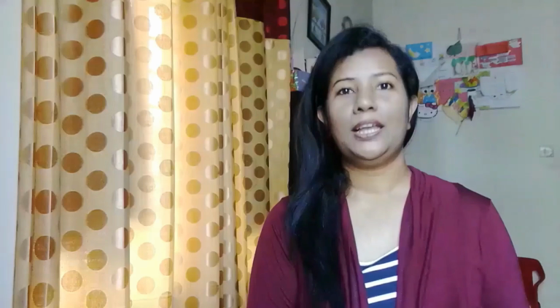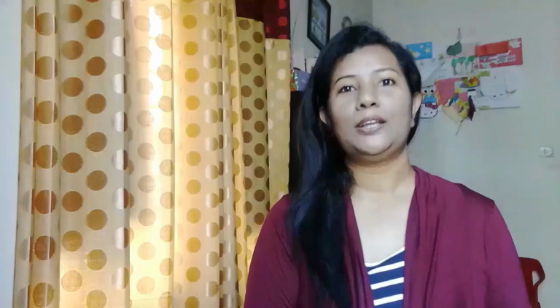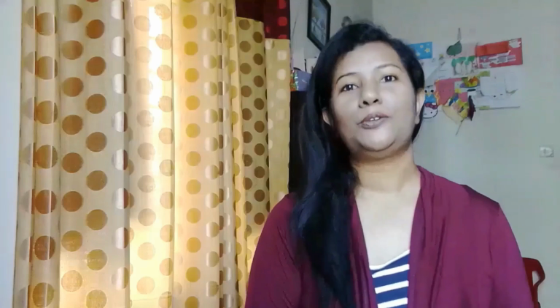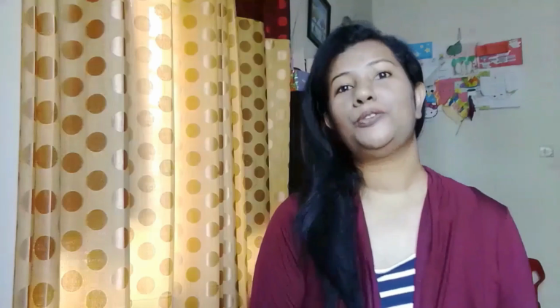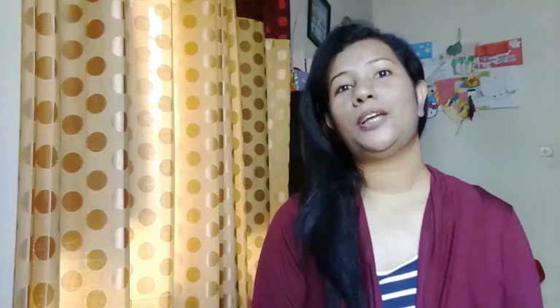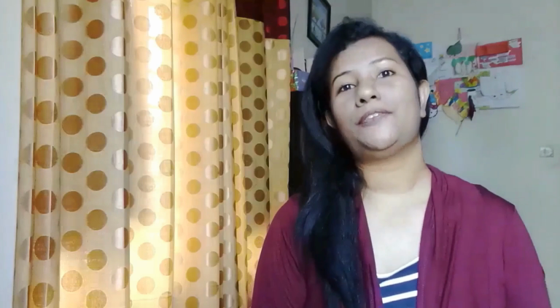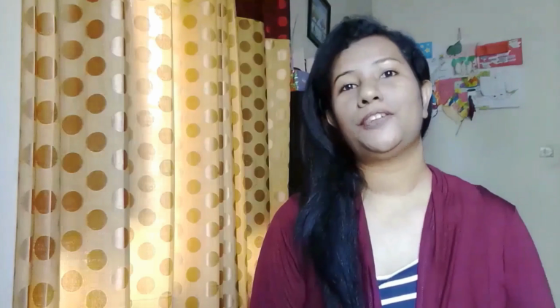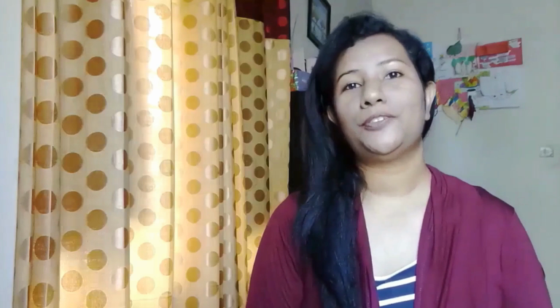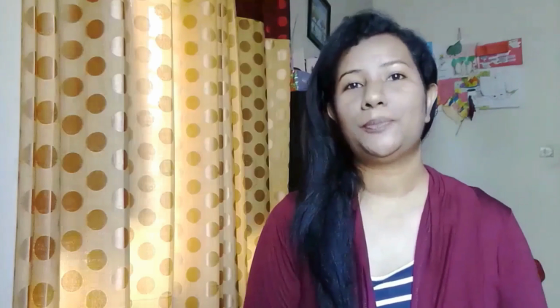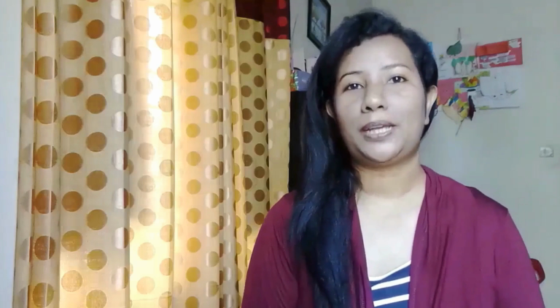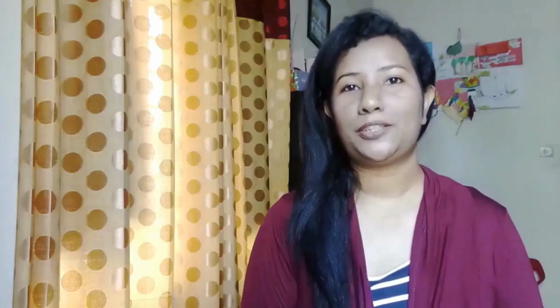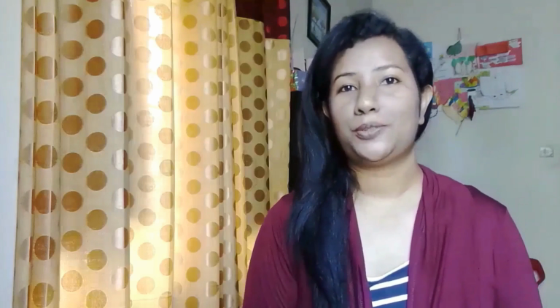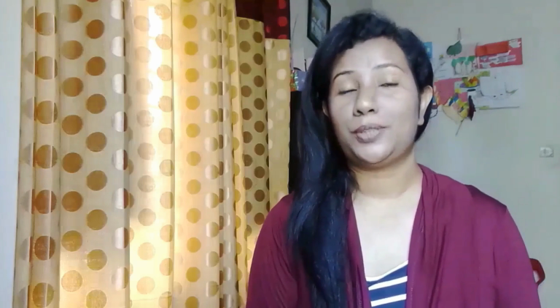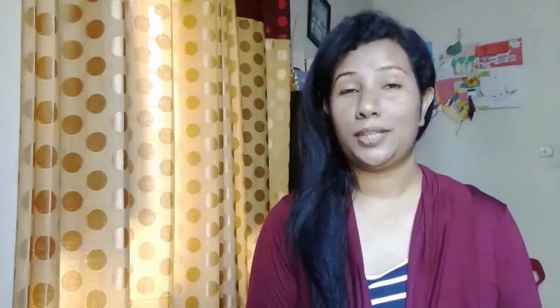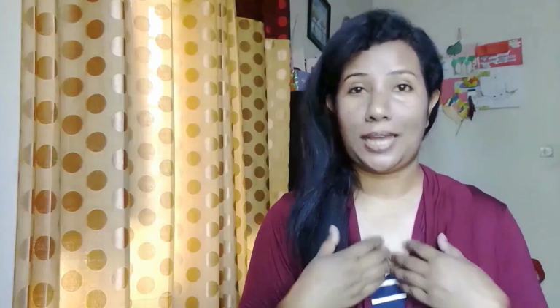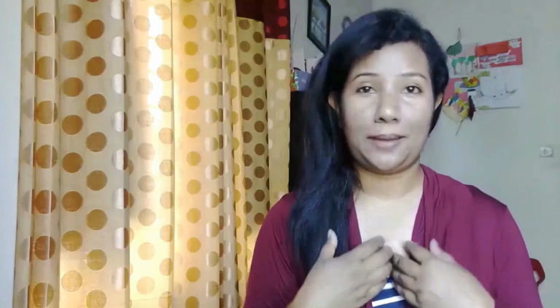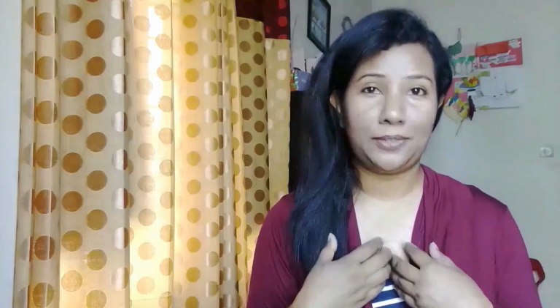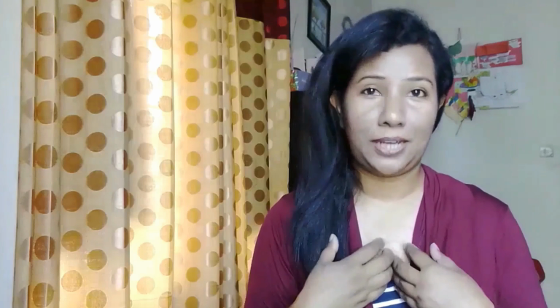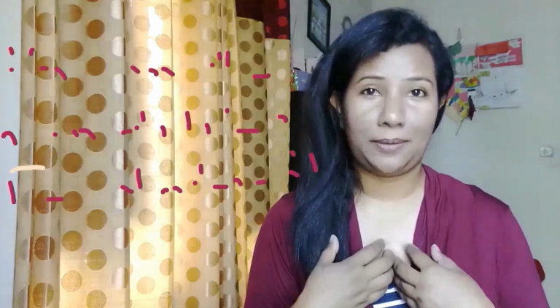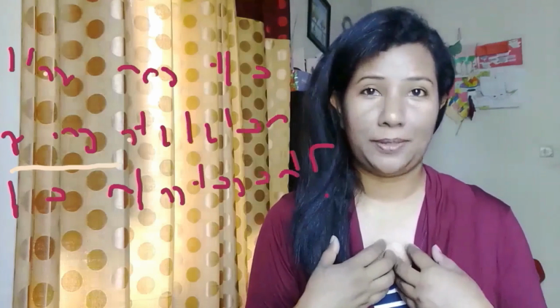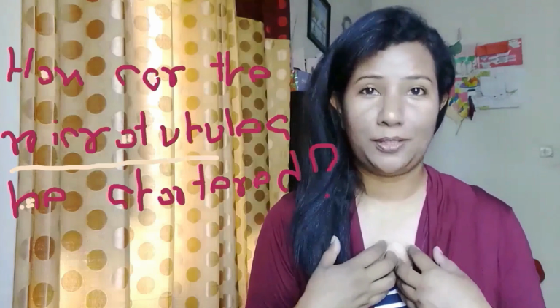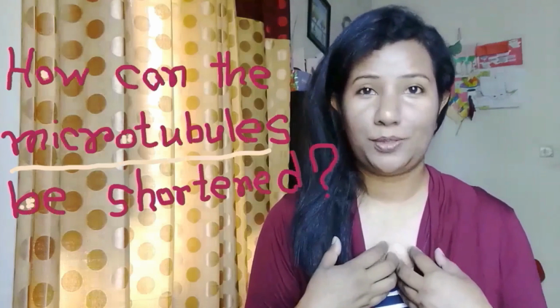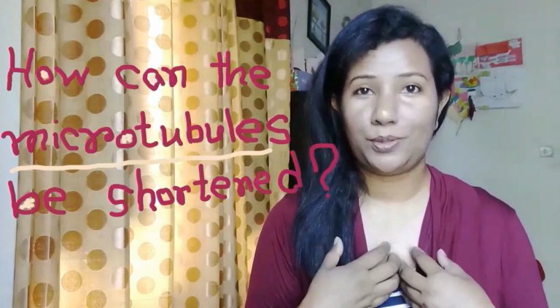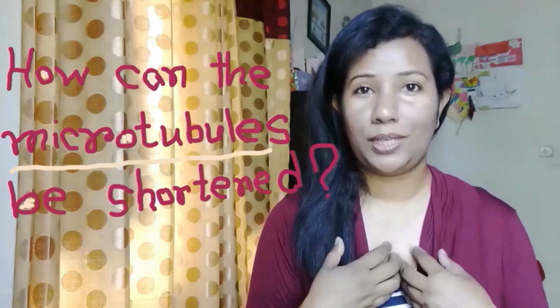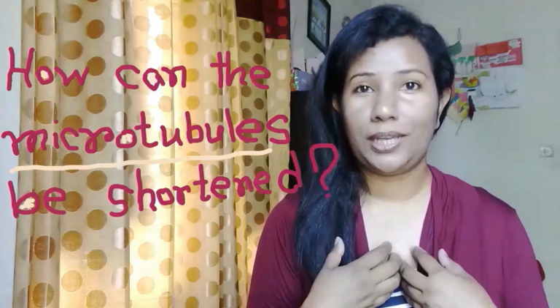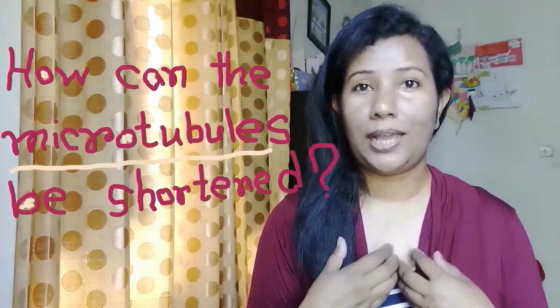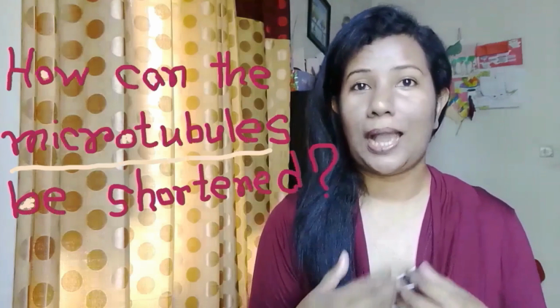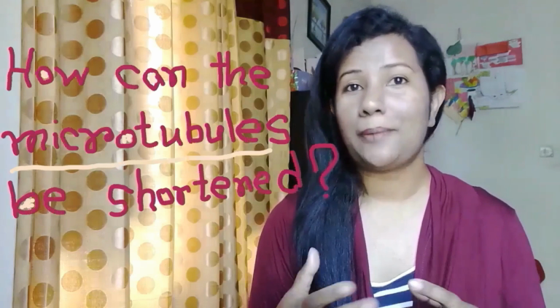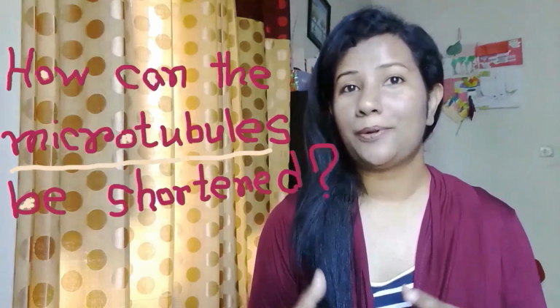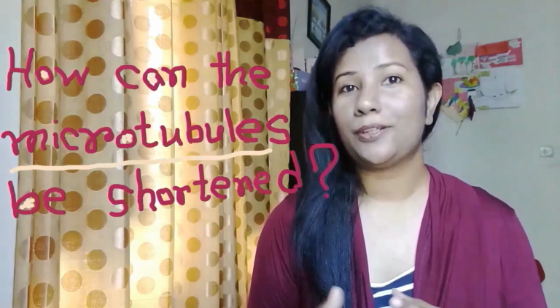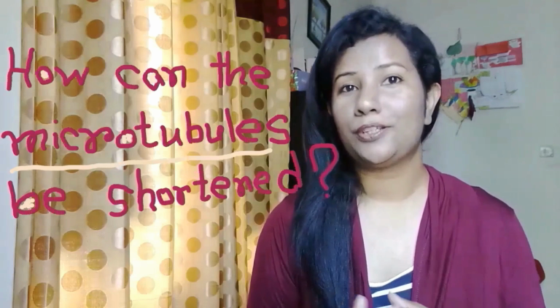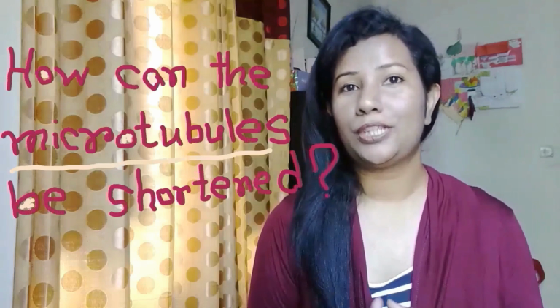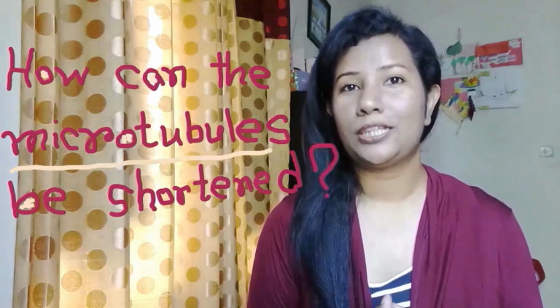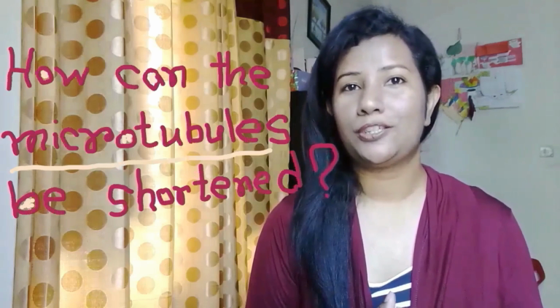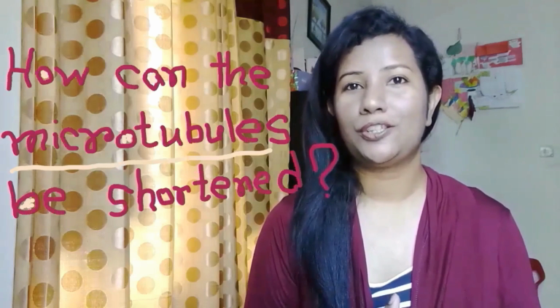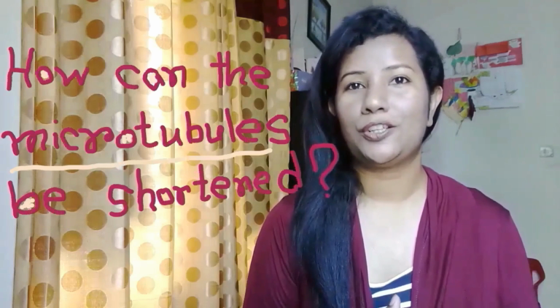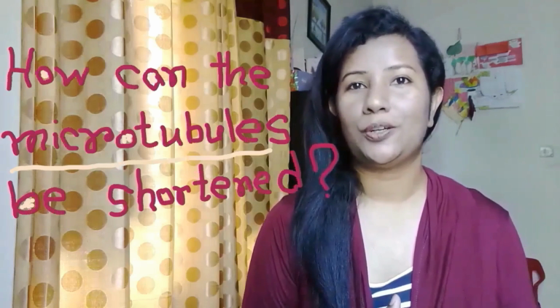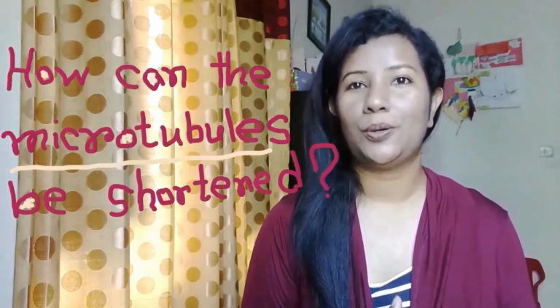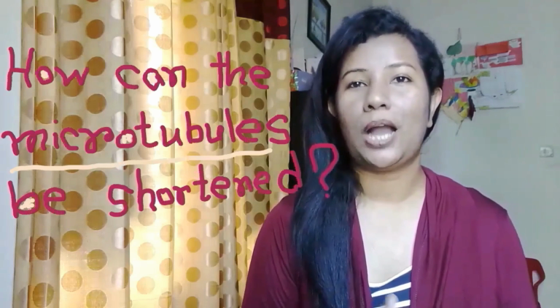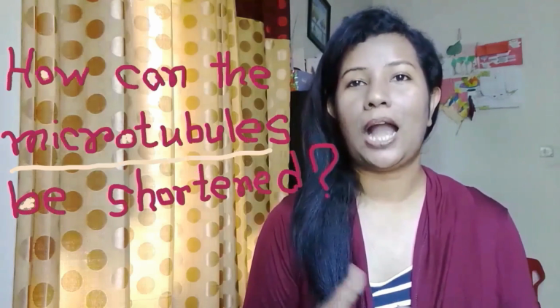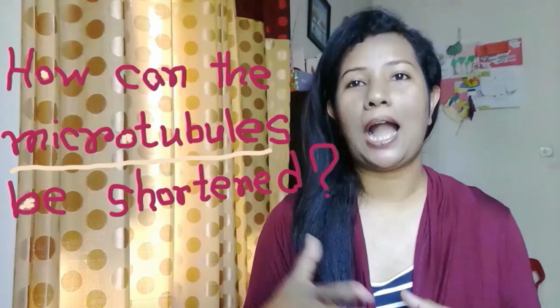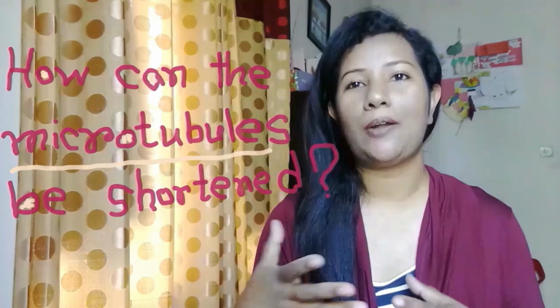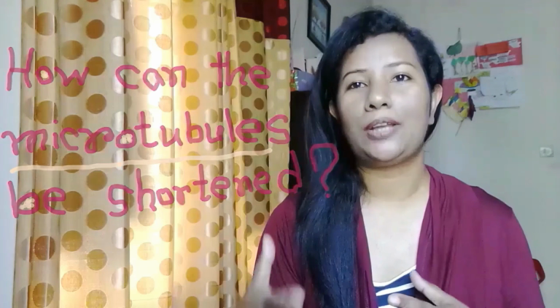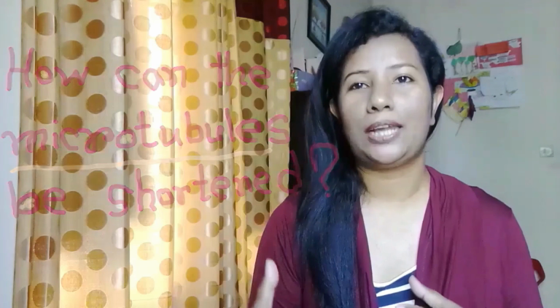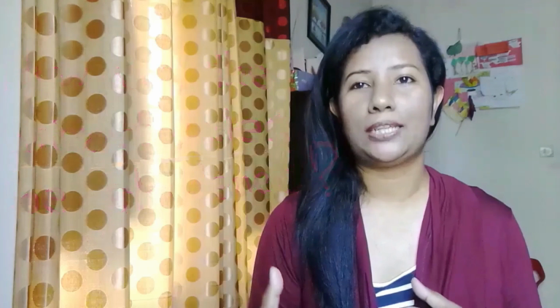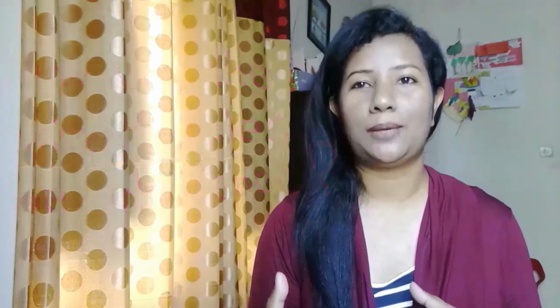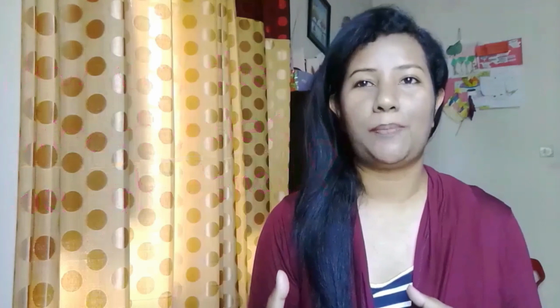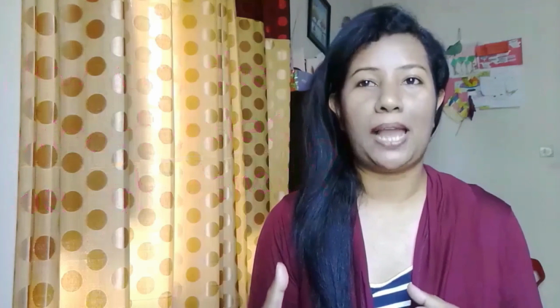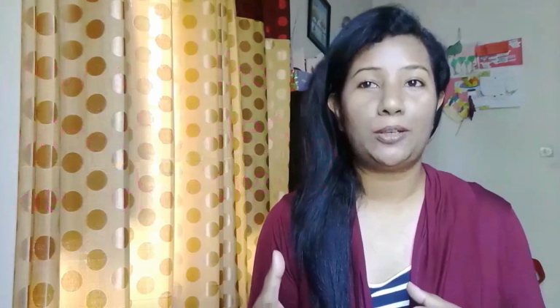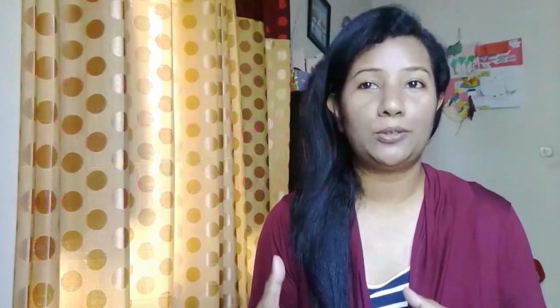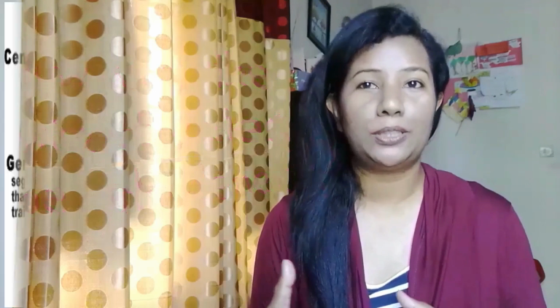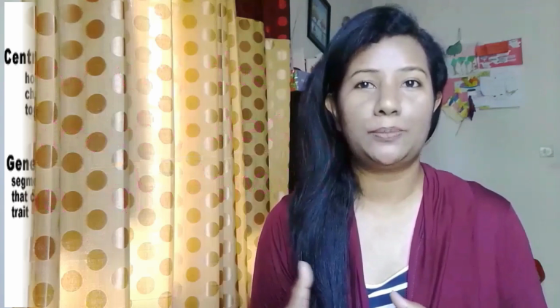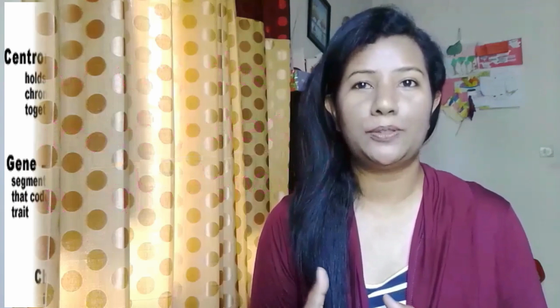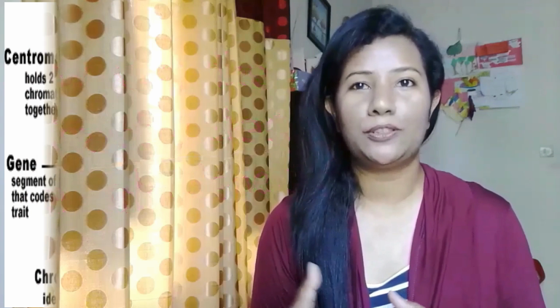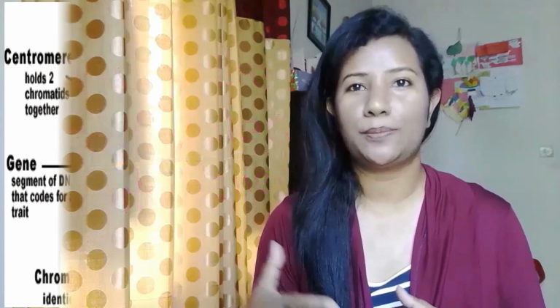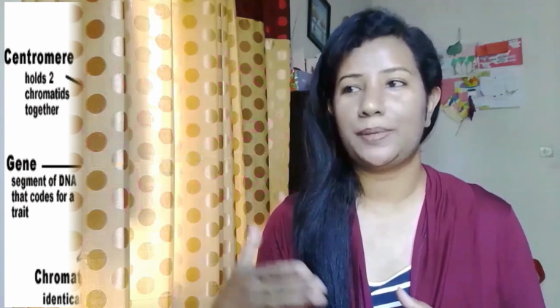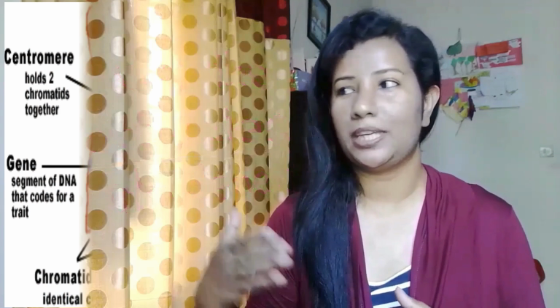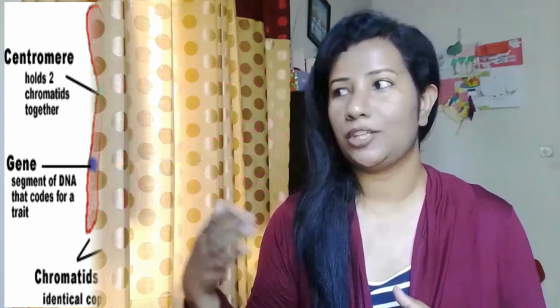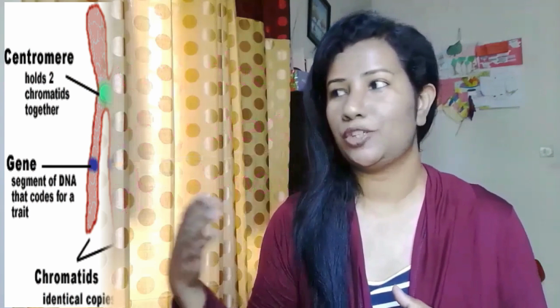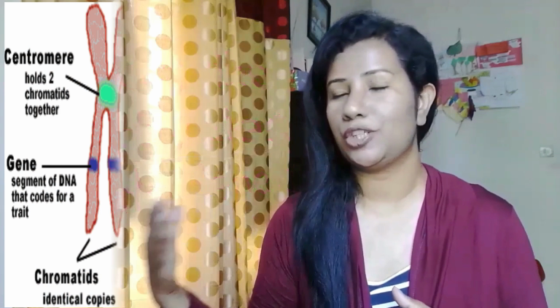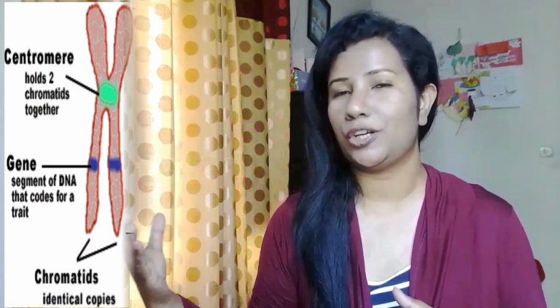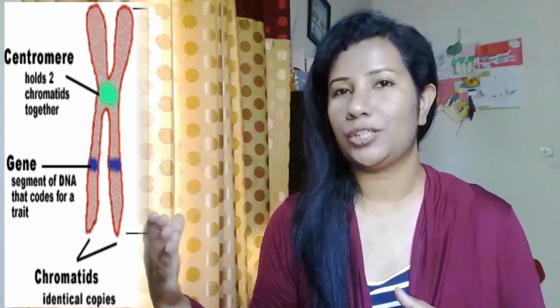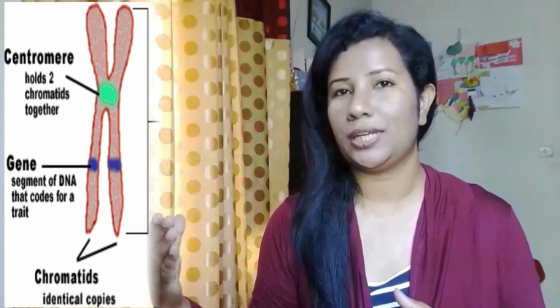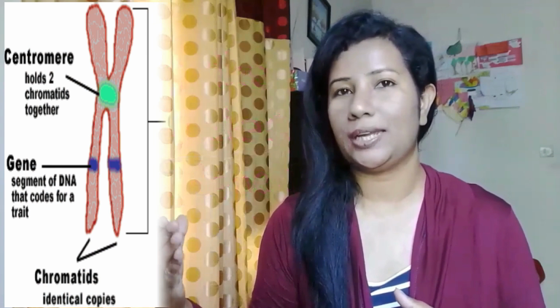Good afternoon, my students. I am Sharmin. Today, I am going to teach you how microtubules can be shortened.